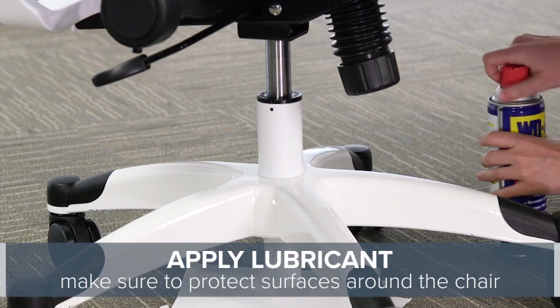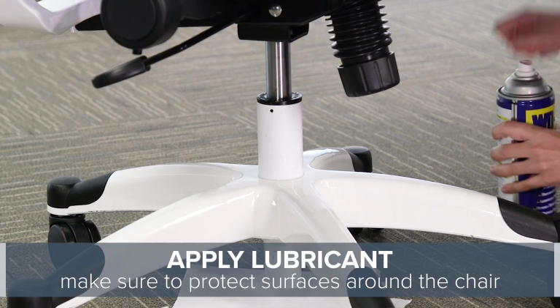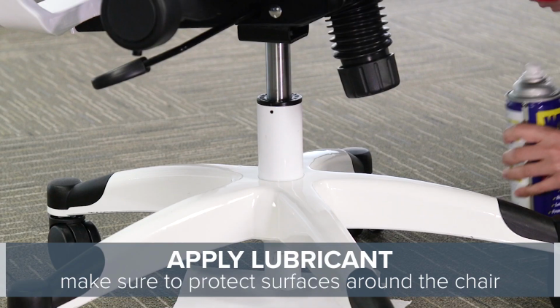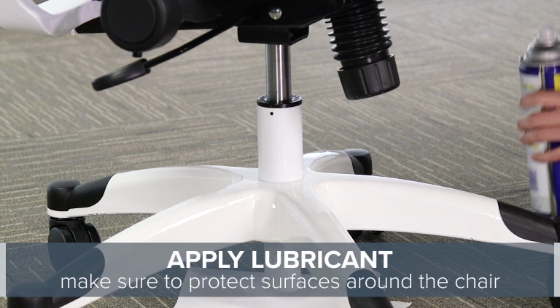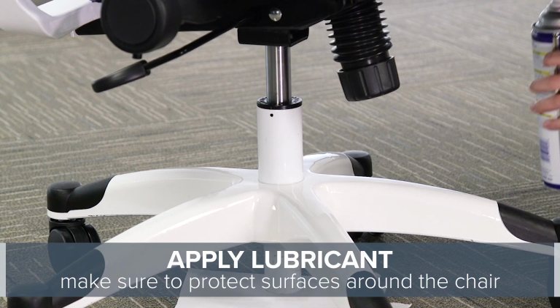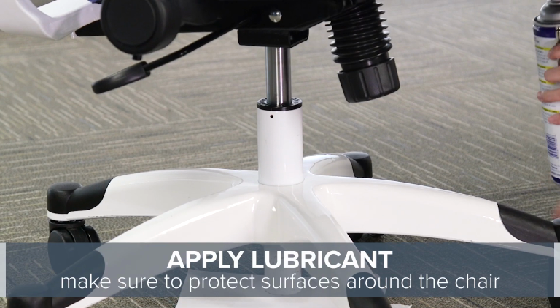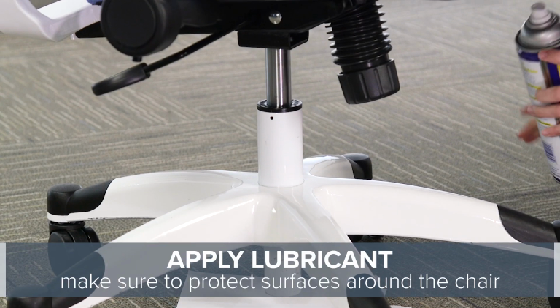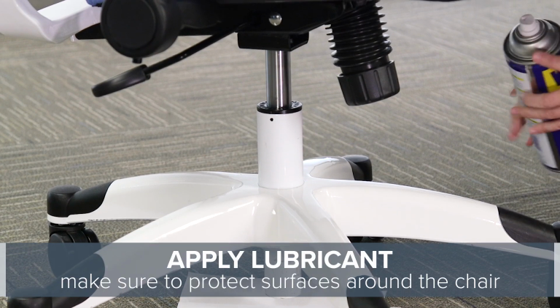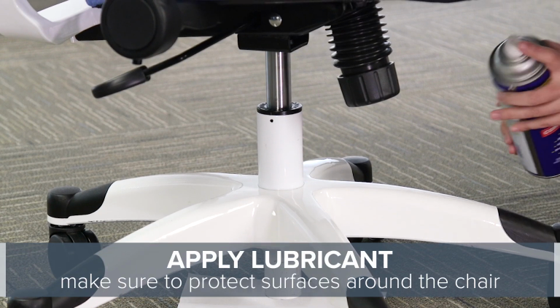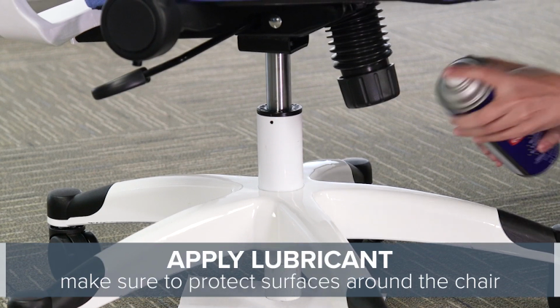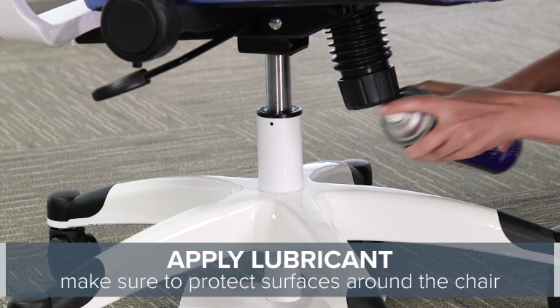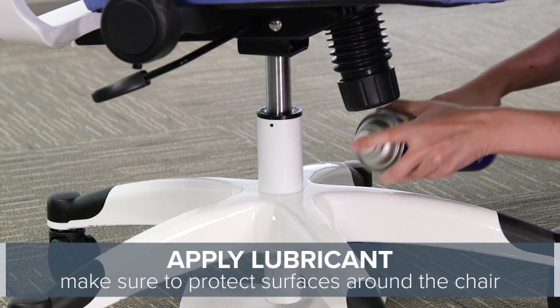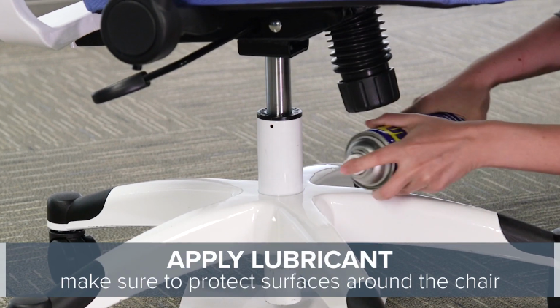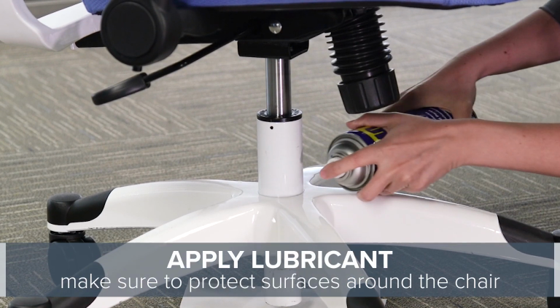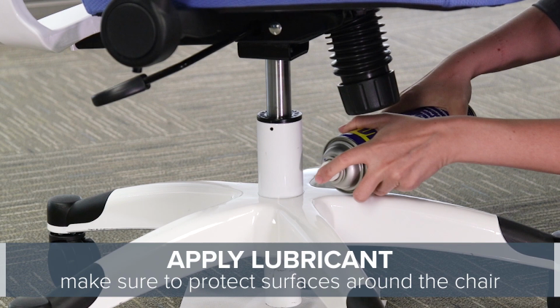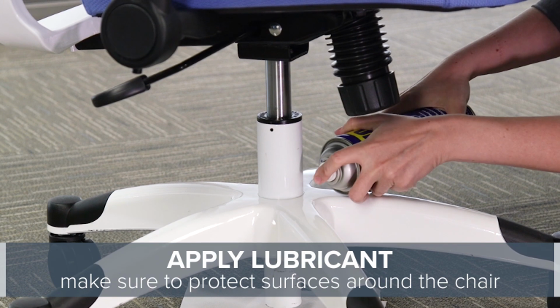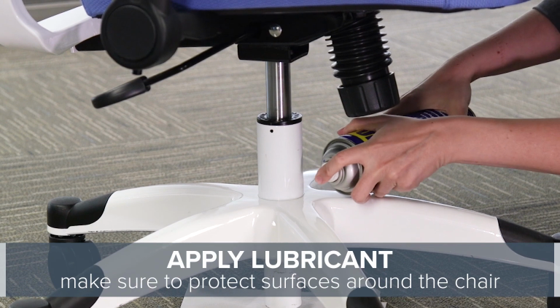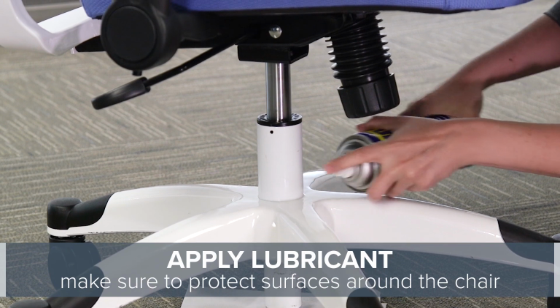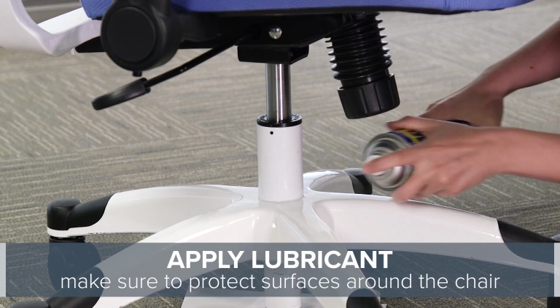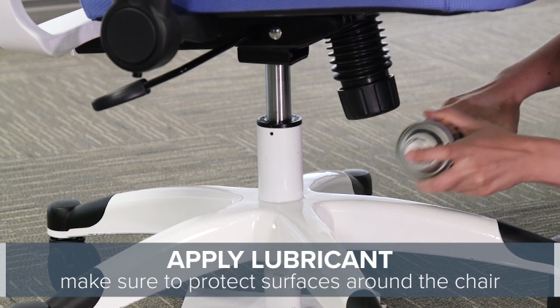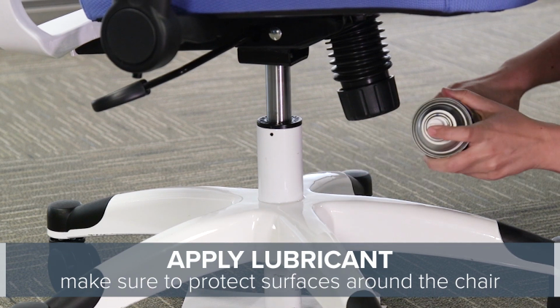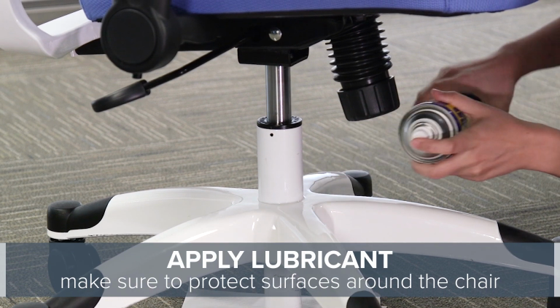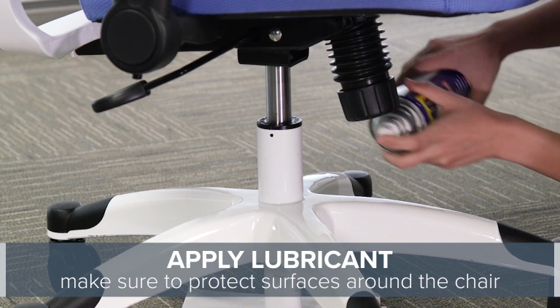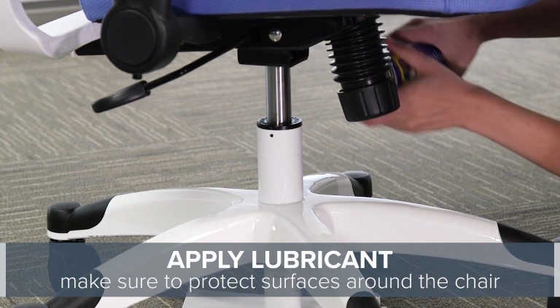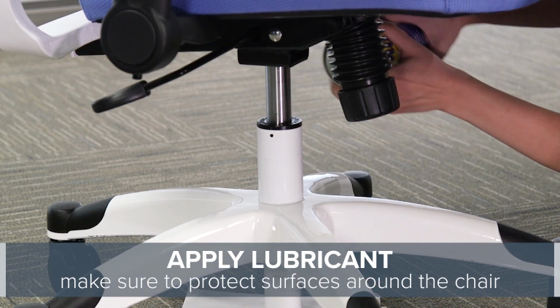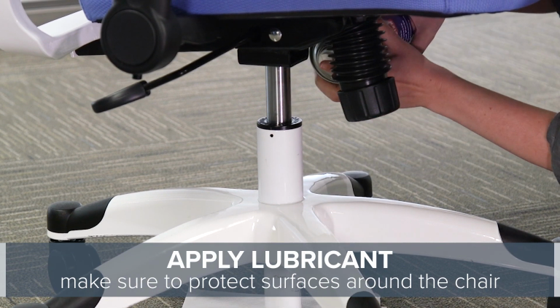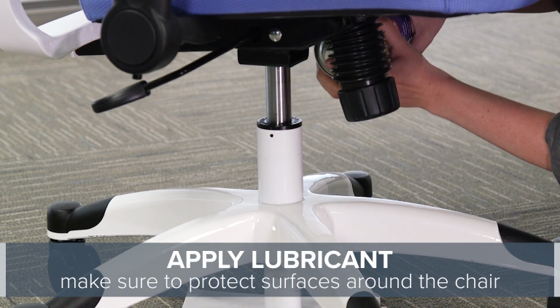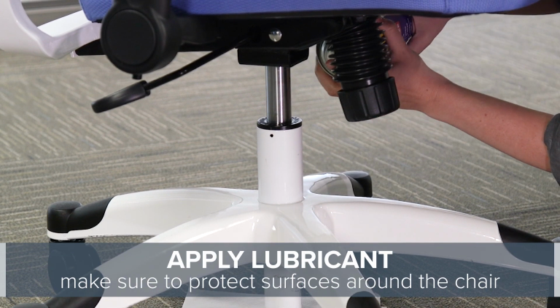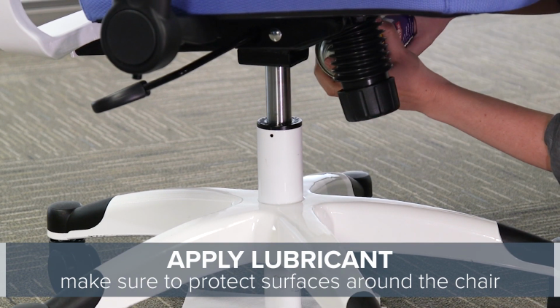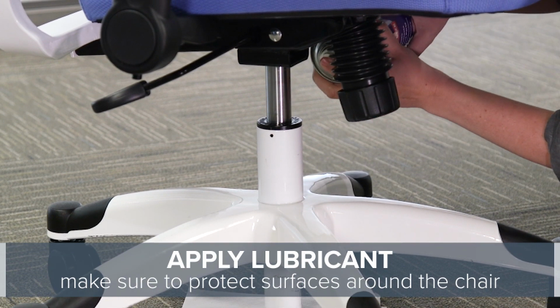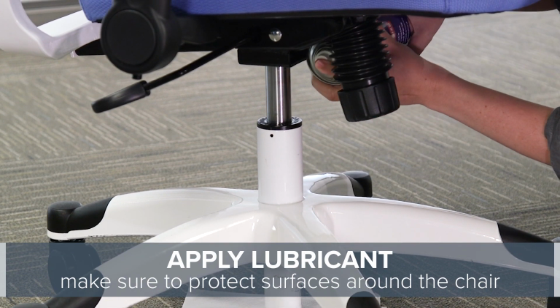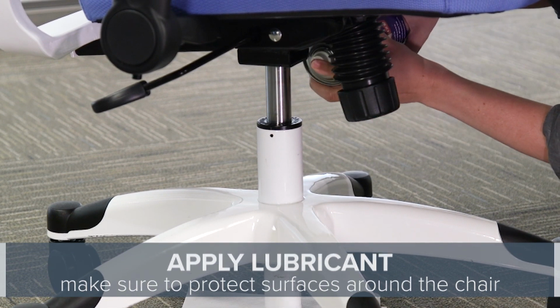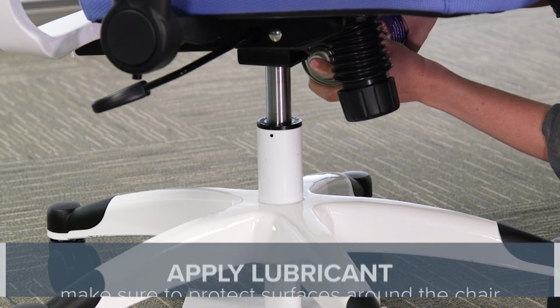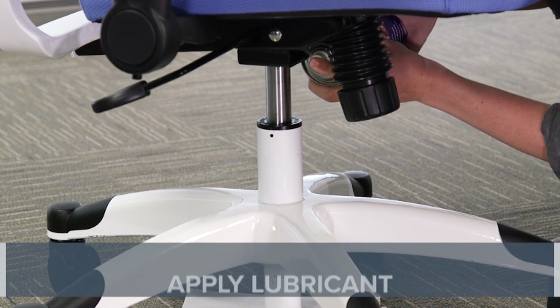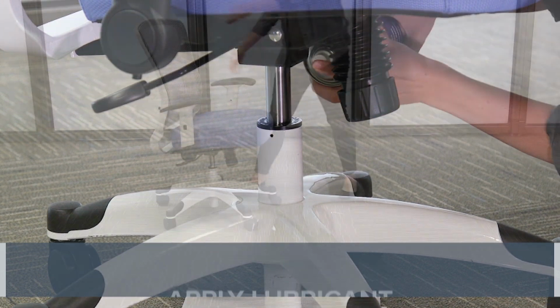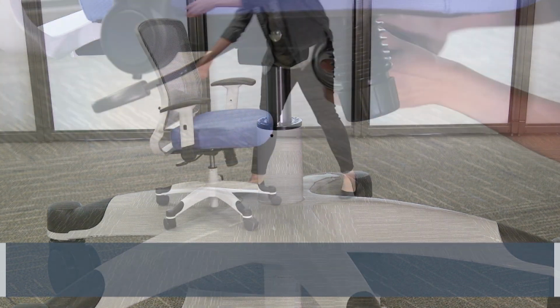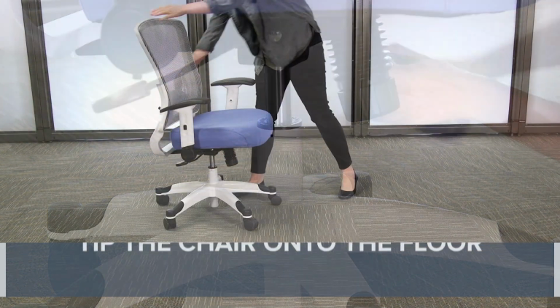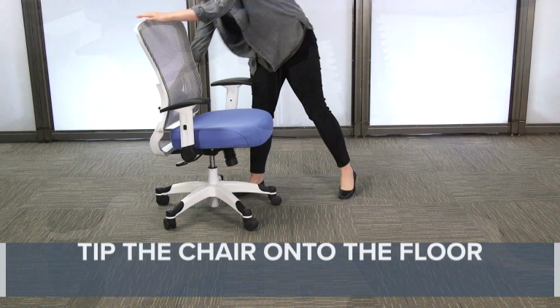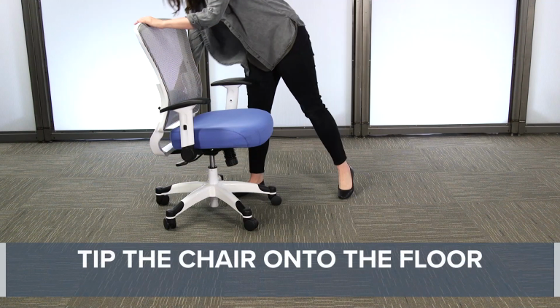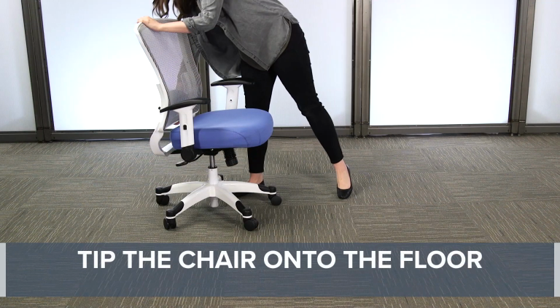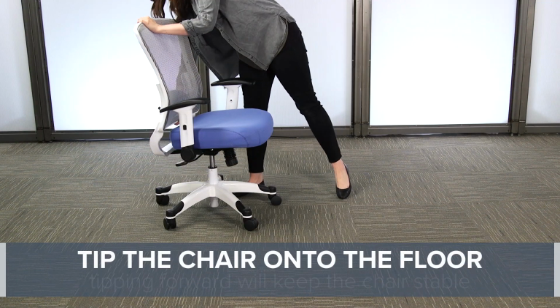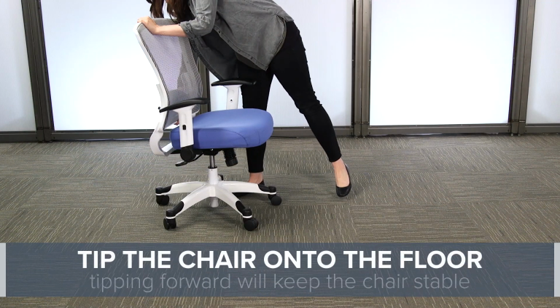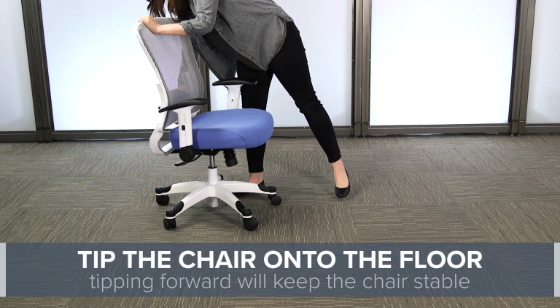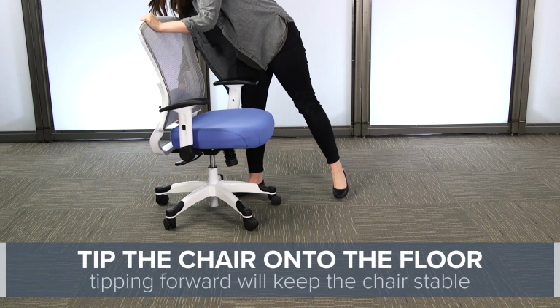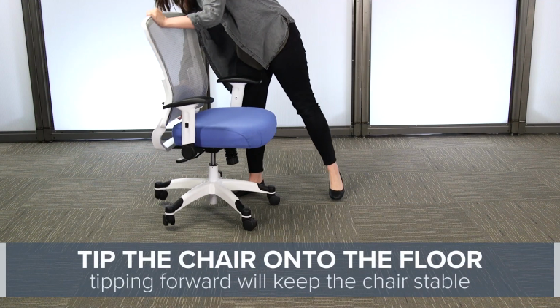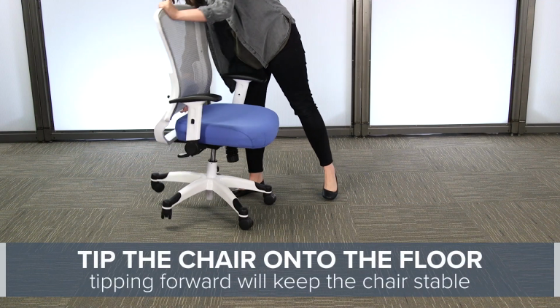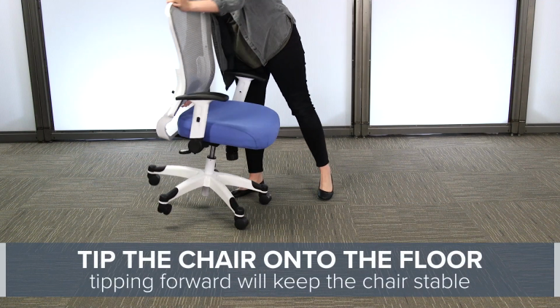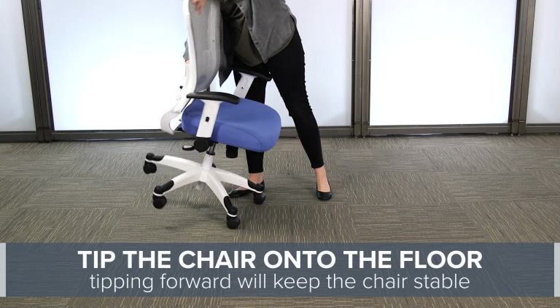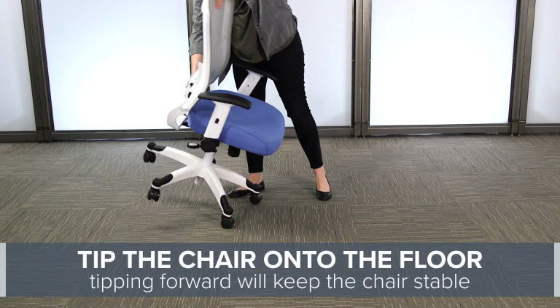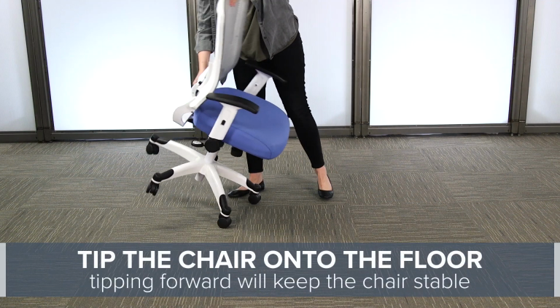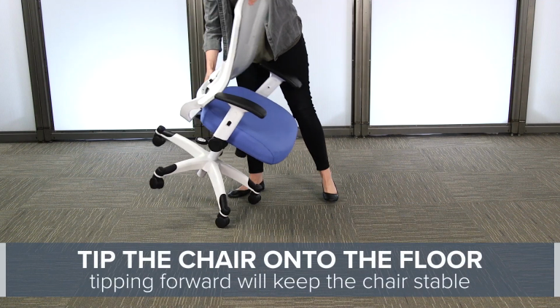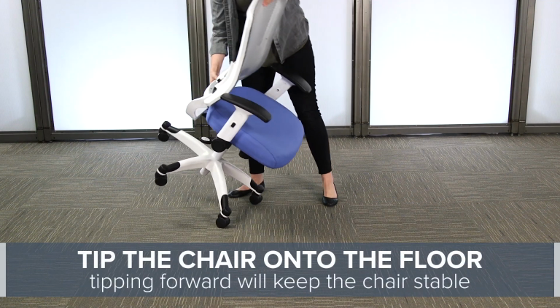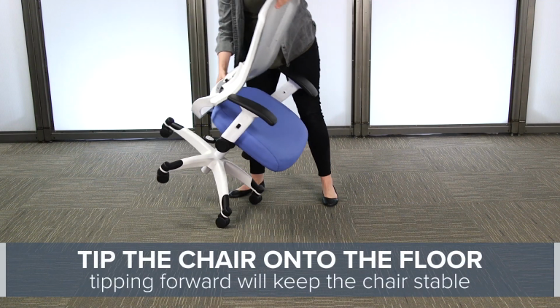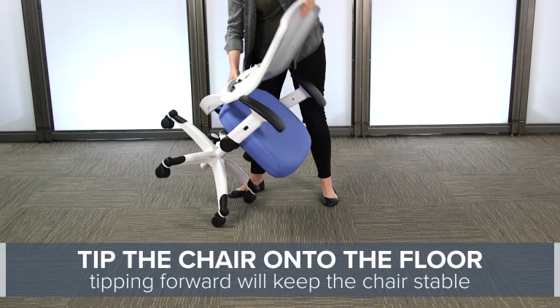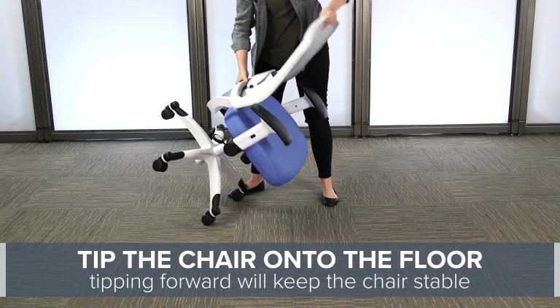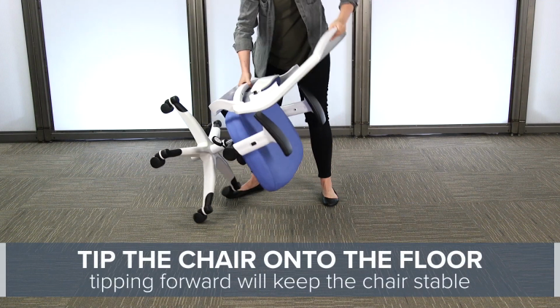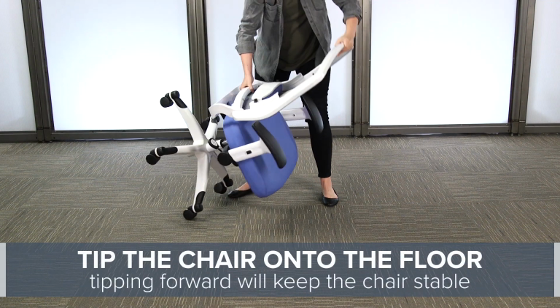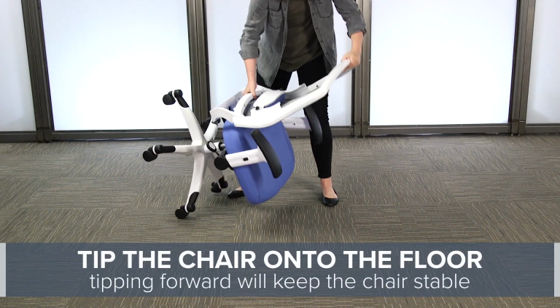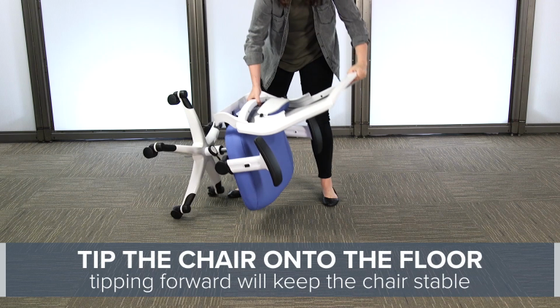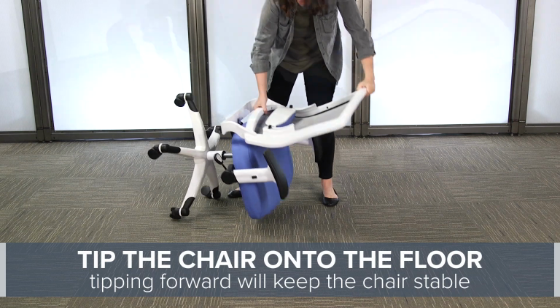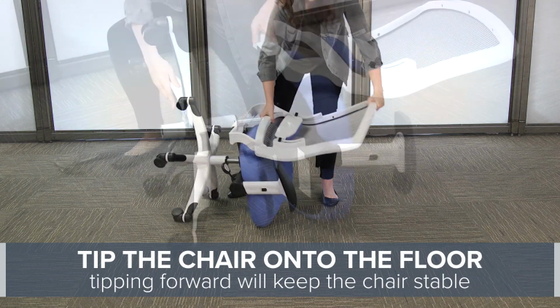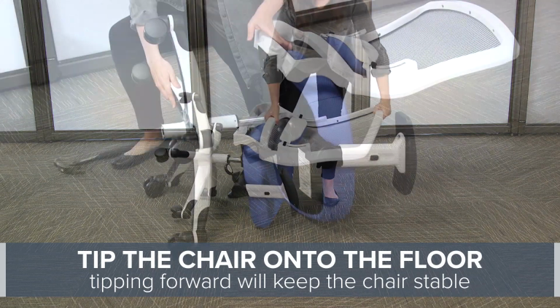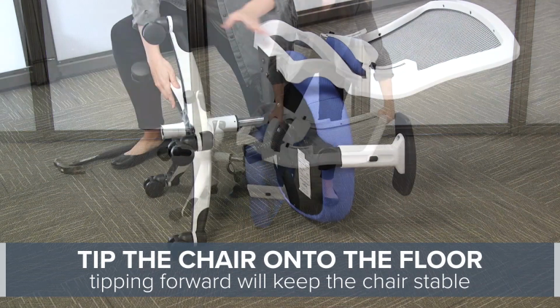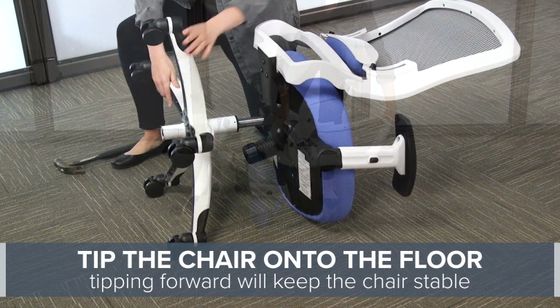First, apply lubricant to where the cylinder meets the base and seat mechanism. After a few minutes, tip the chair onto its front so that it remains stable.